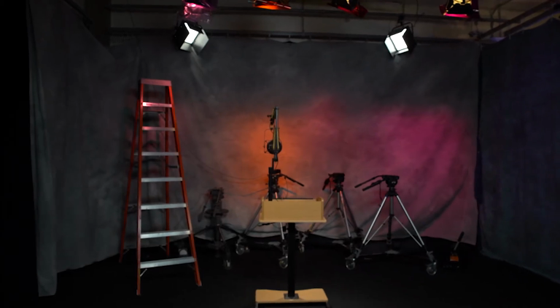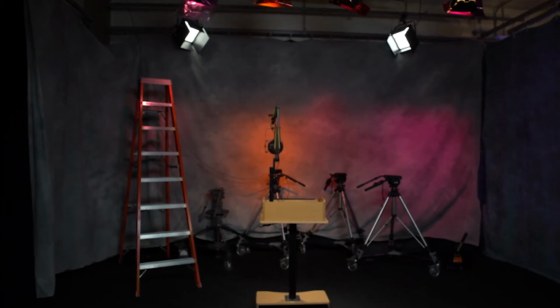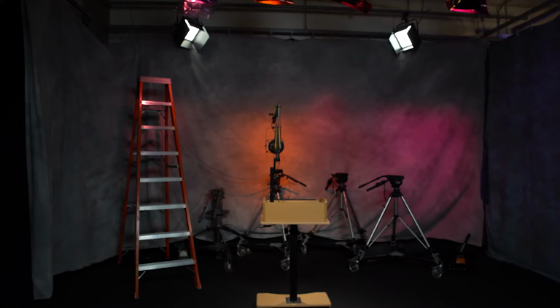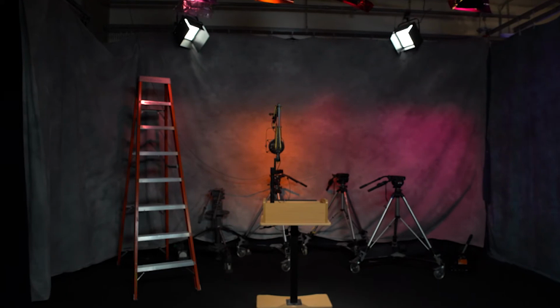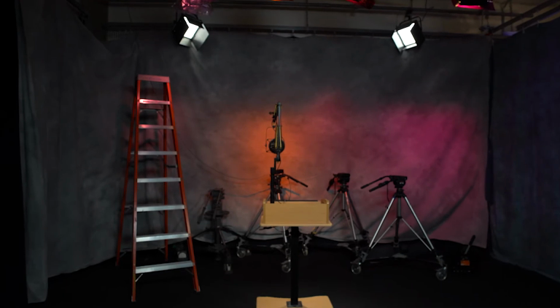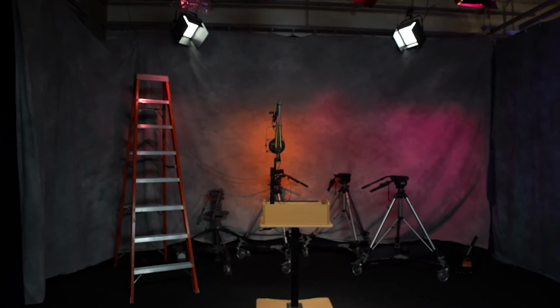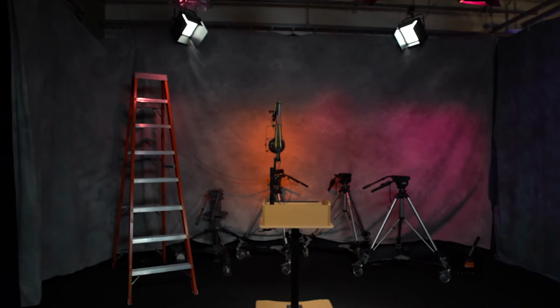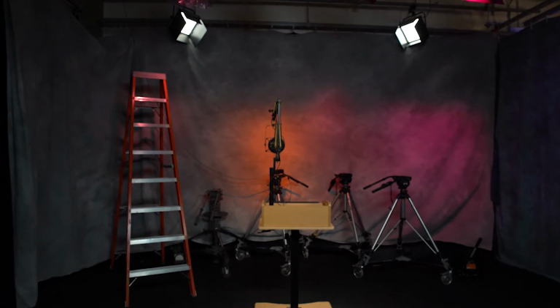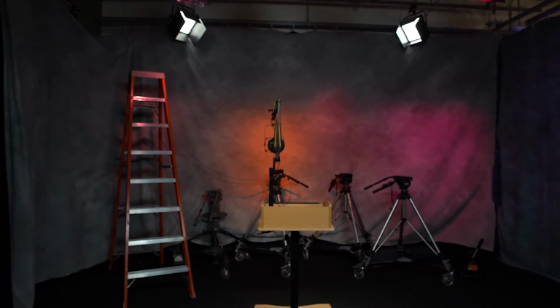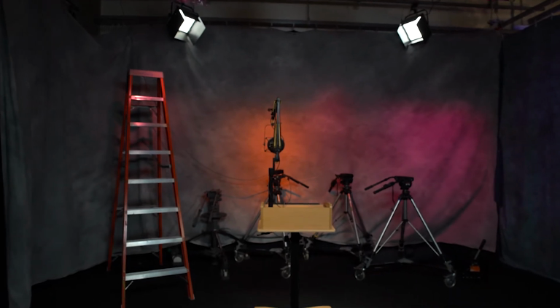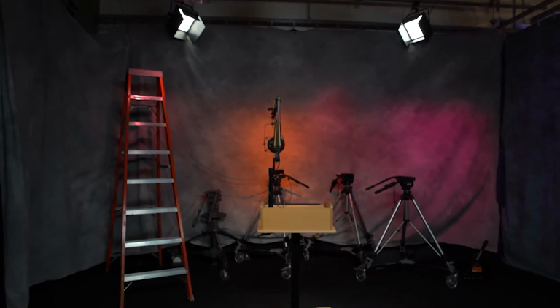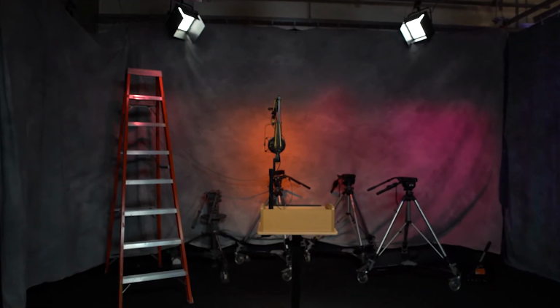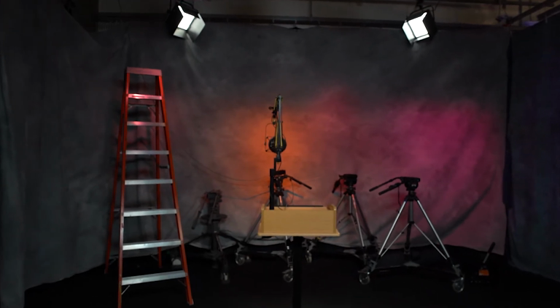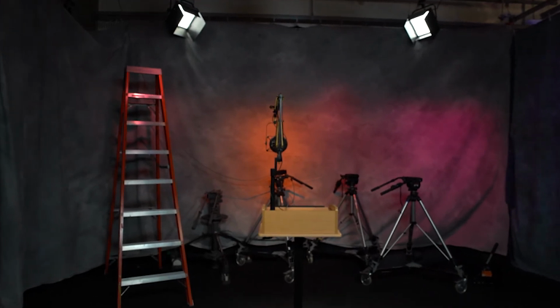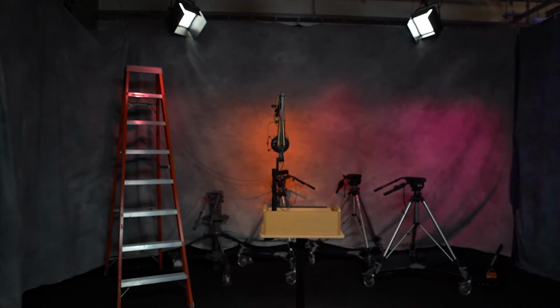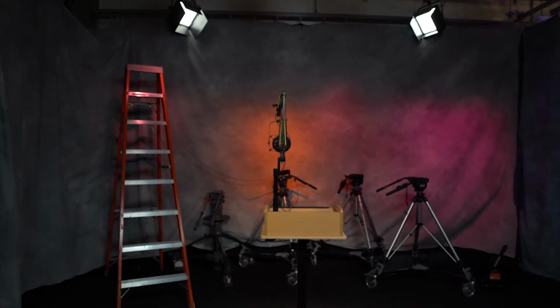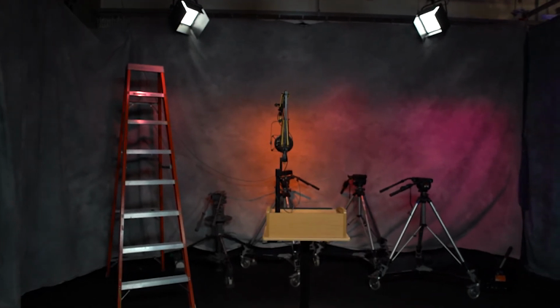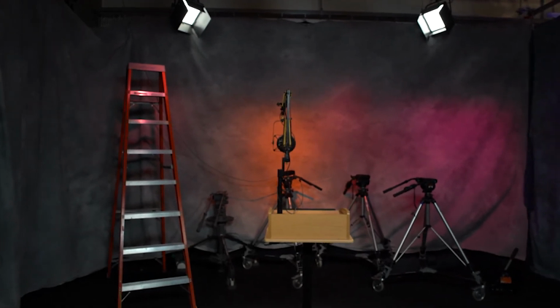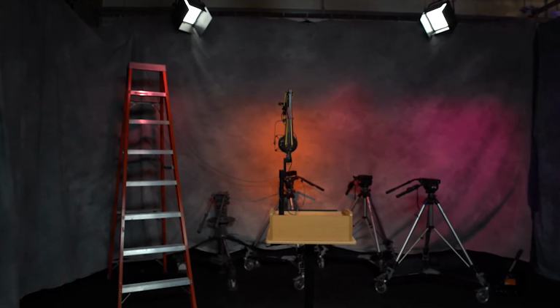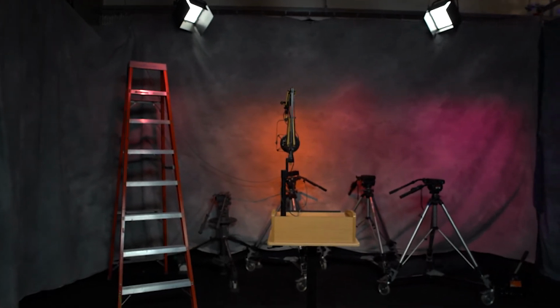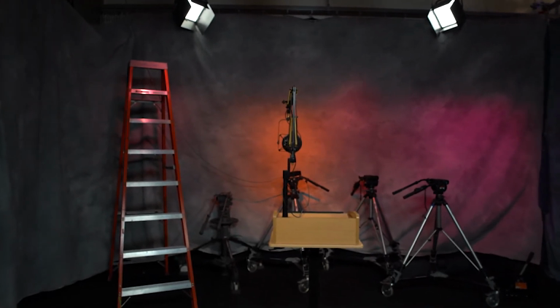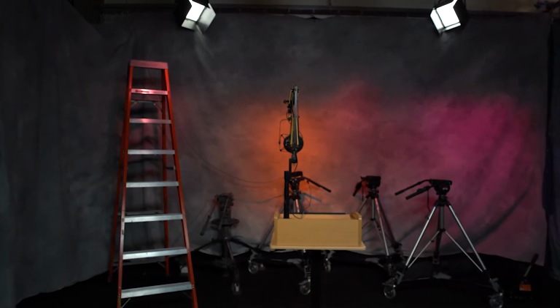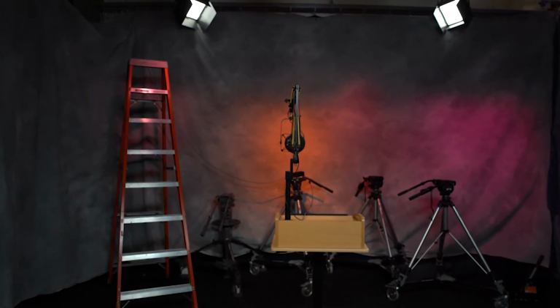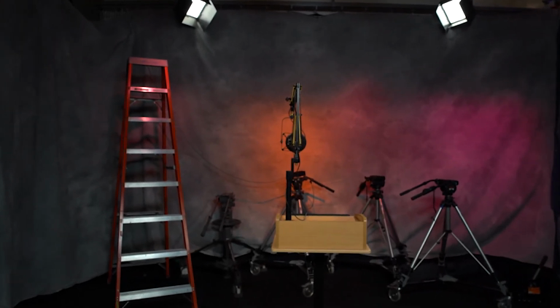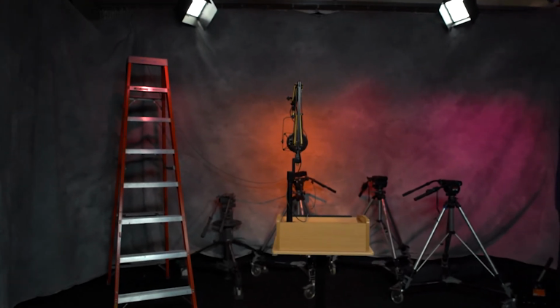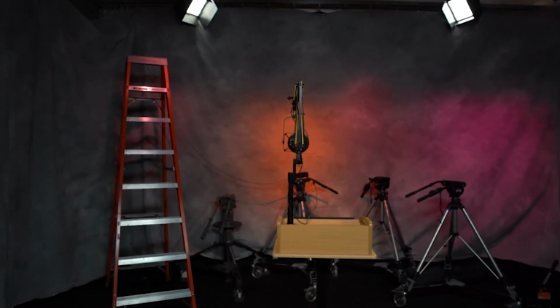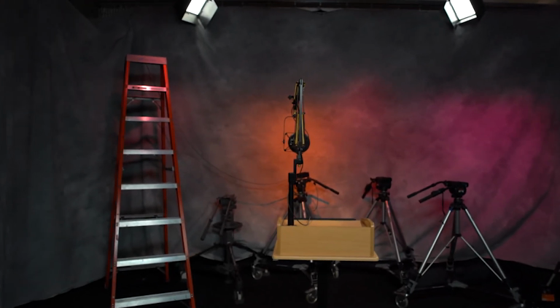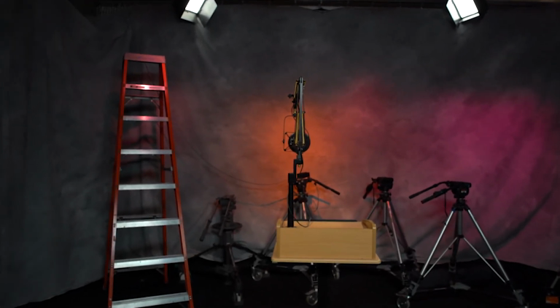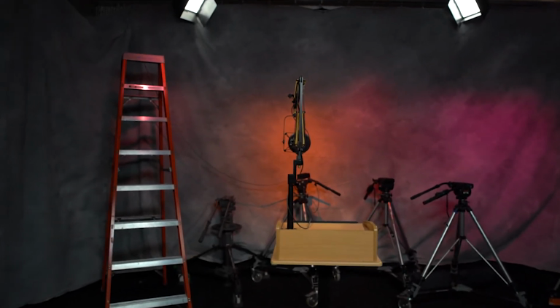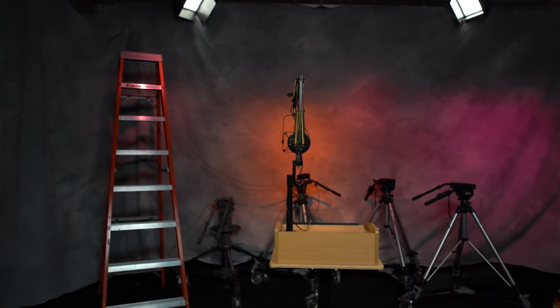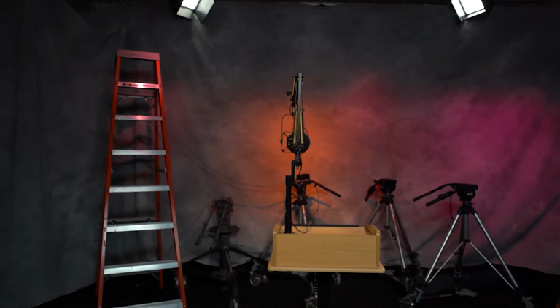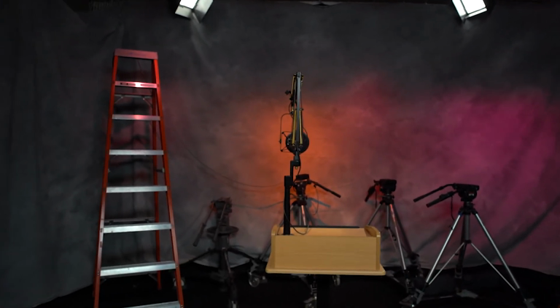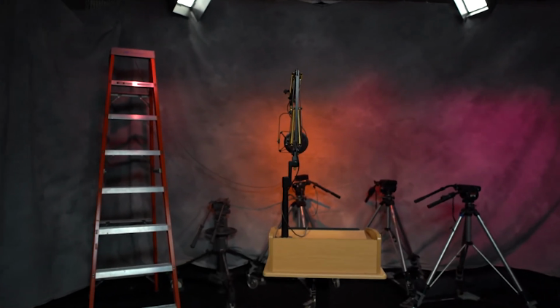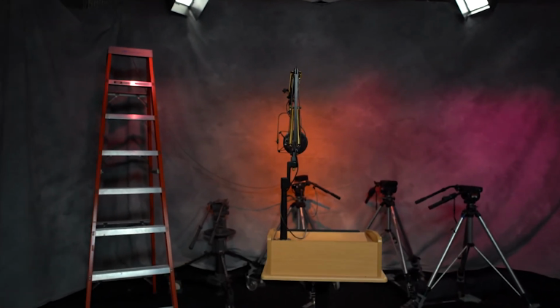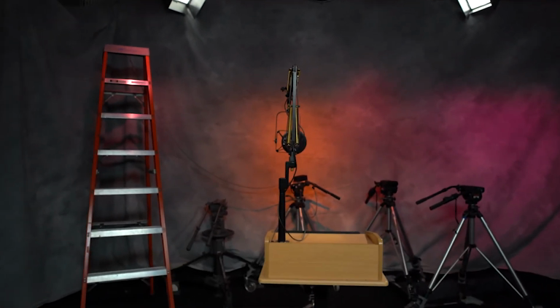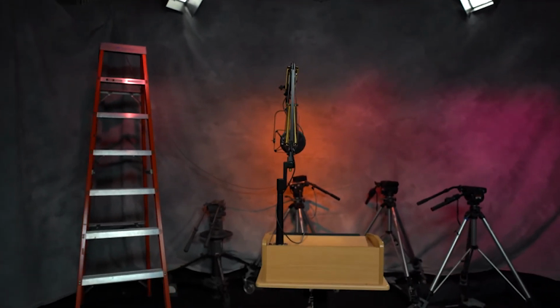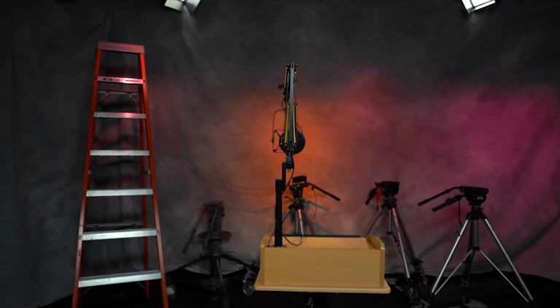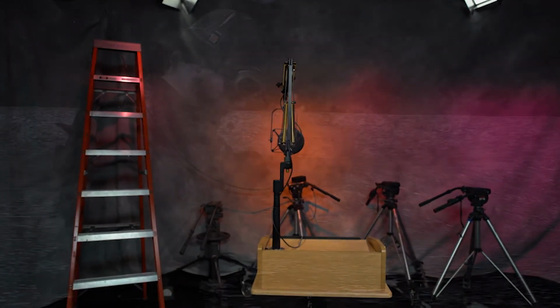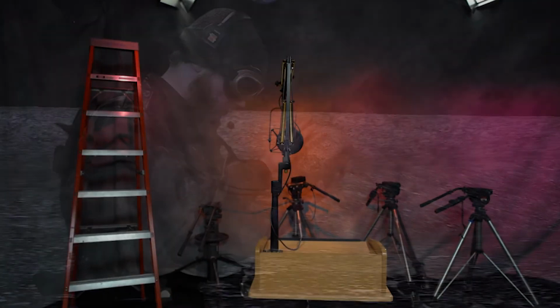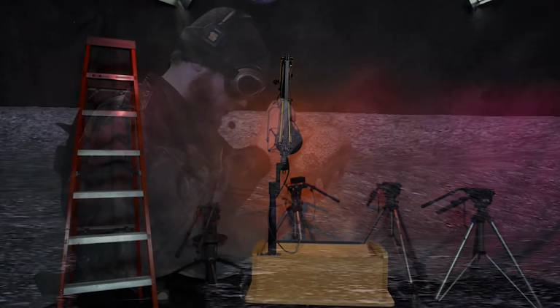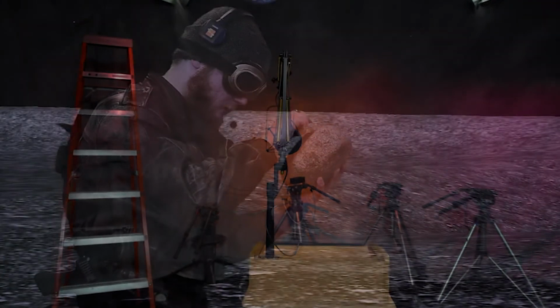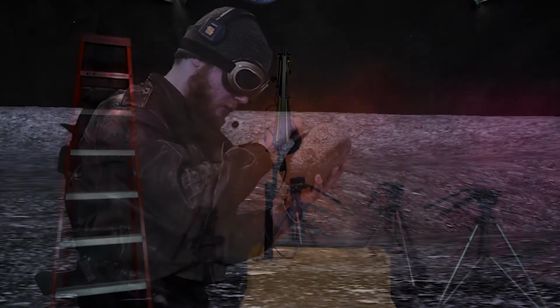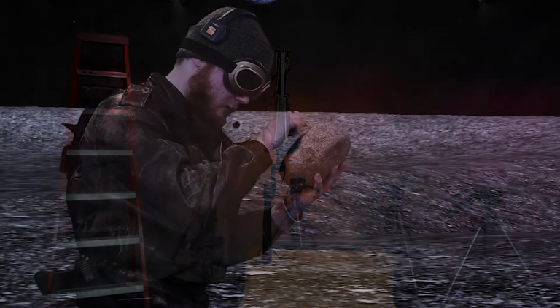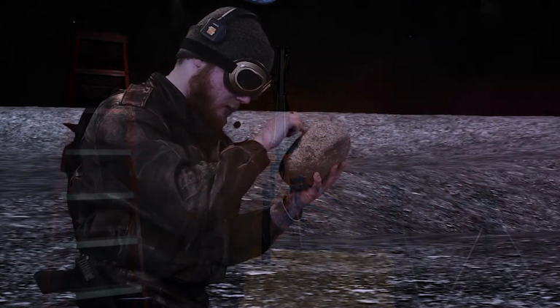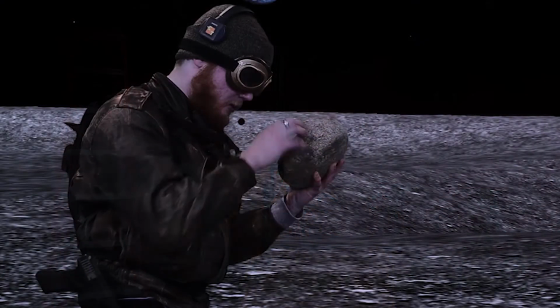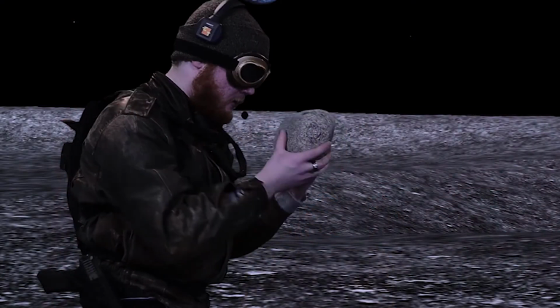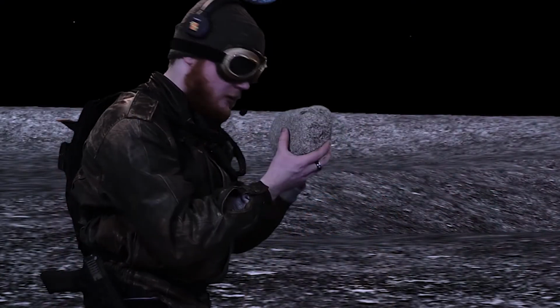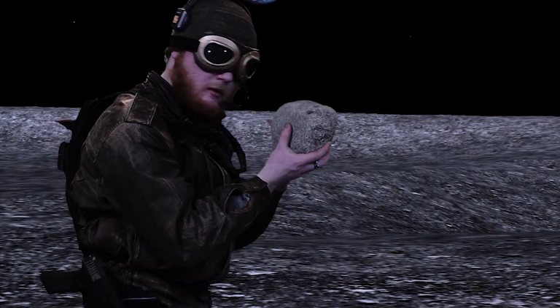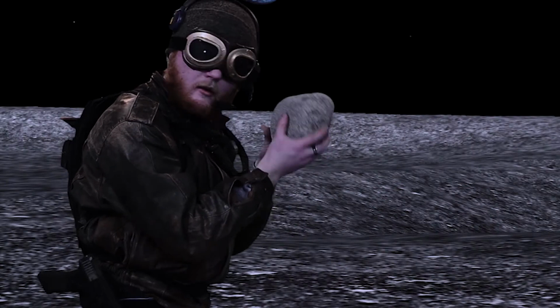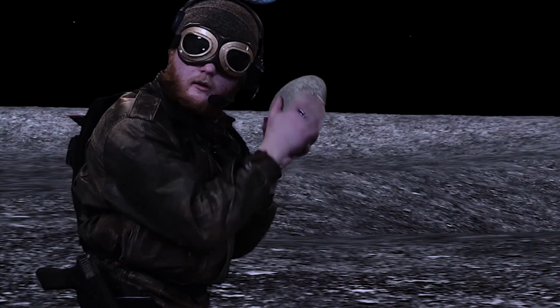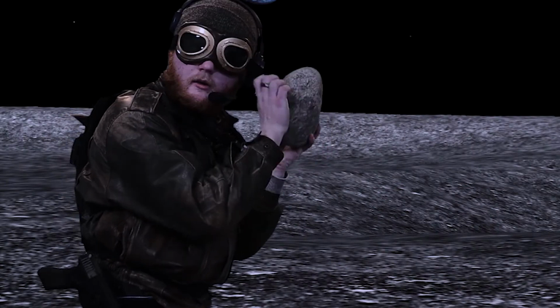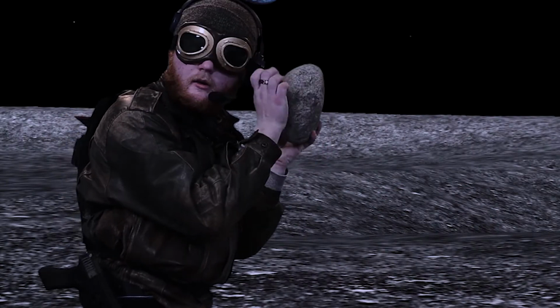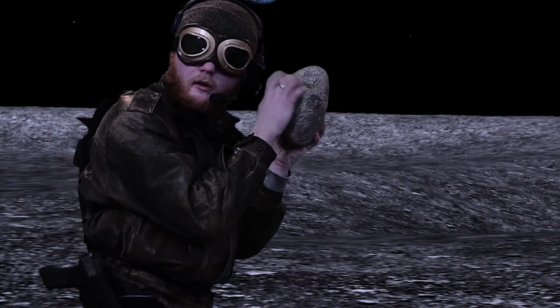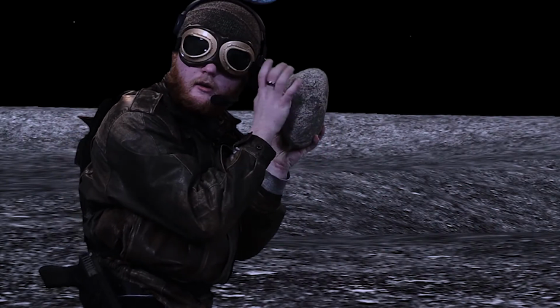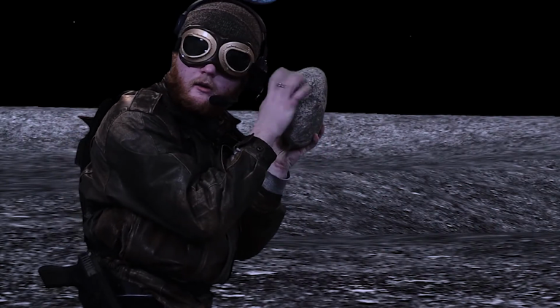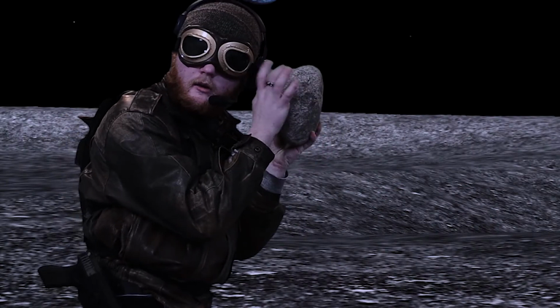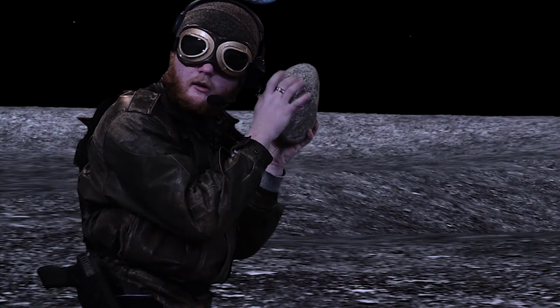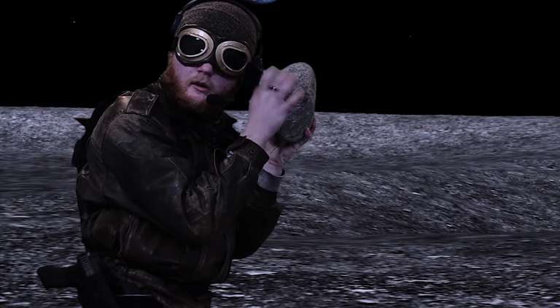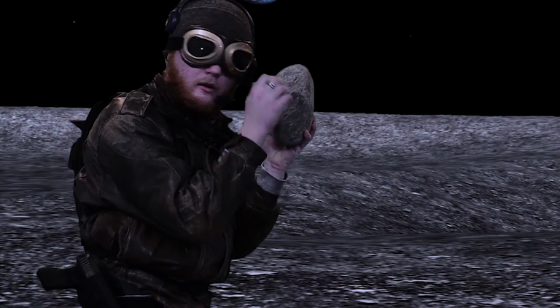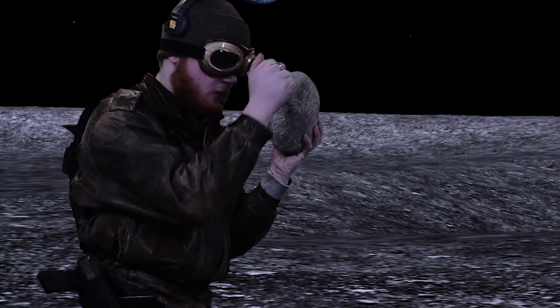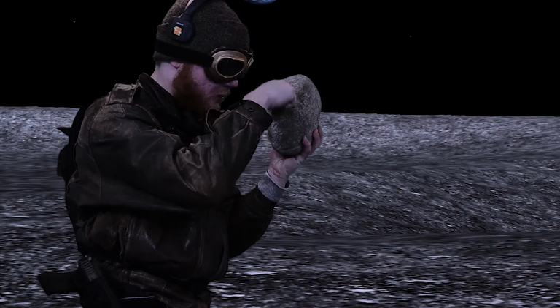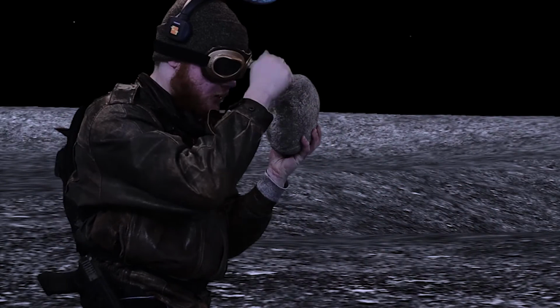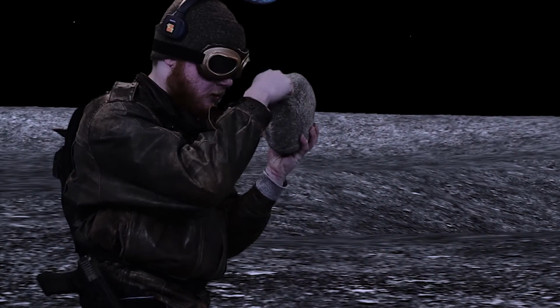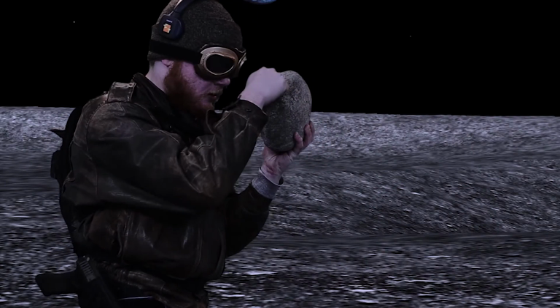Our space is not limited to one studio, but two. The second is green screen ready, and it is equipped with five studio lights and four colored background lights.